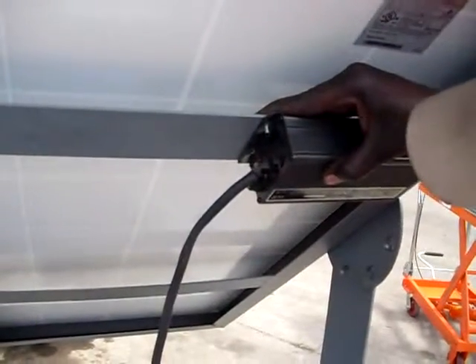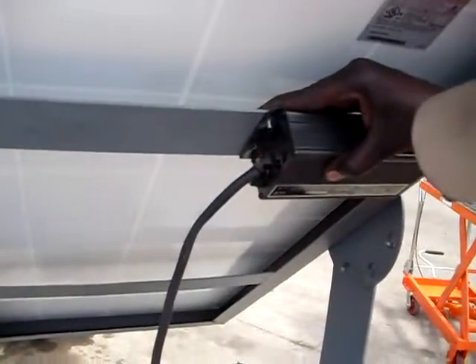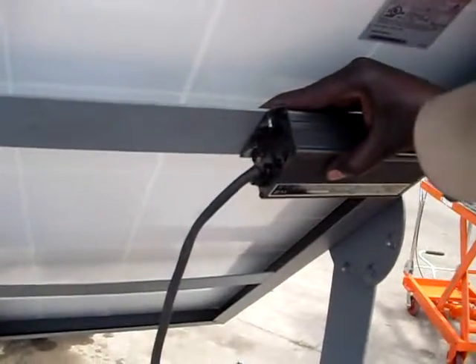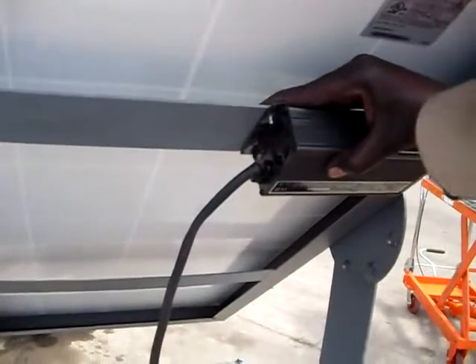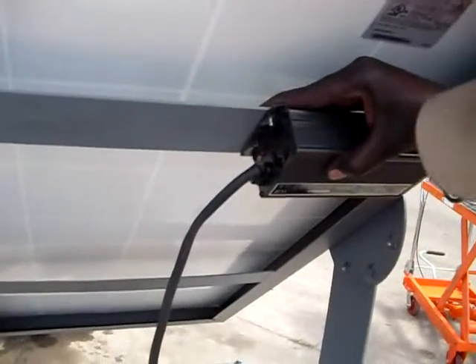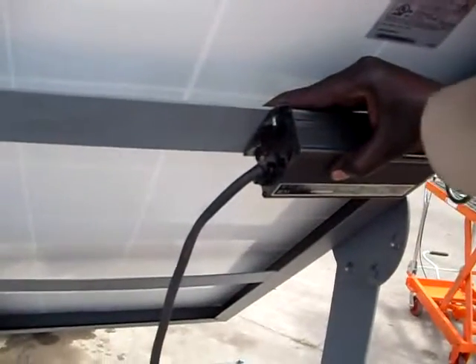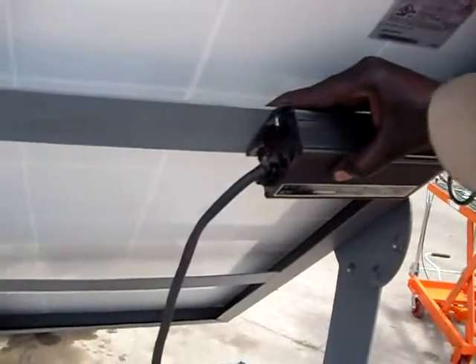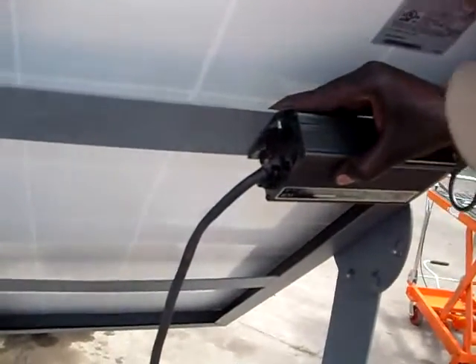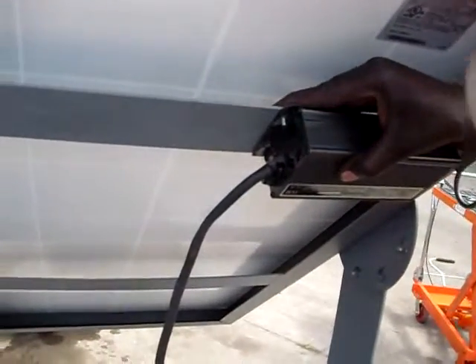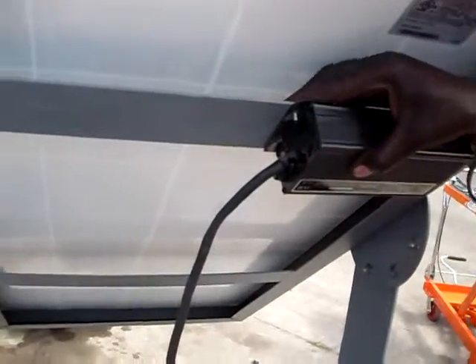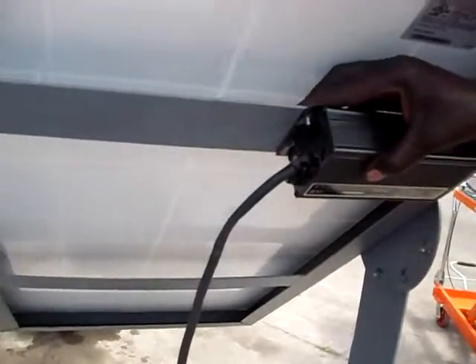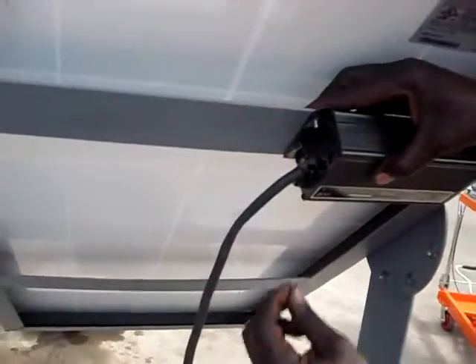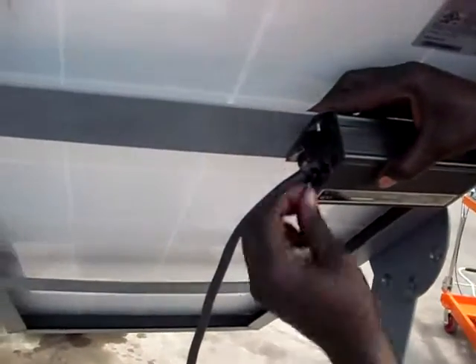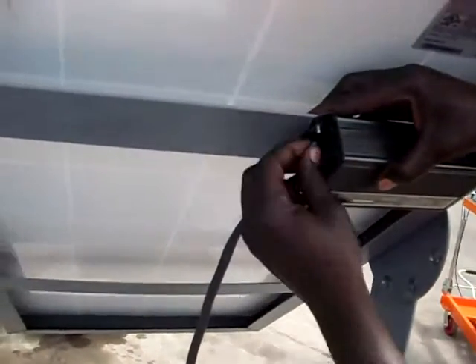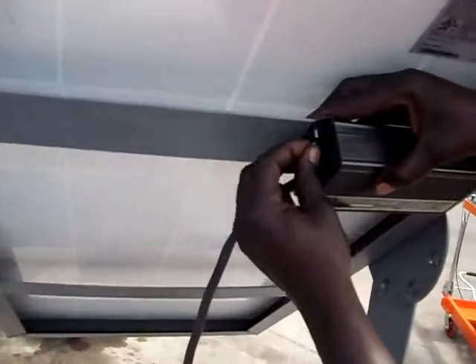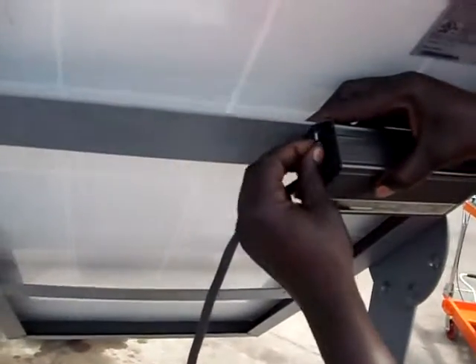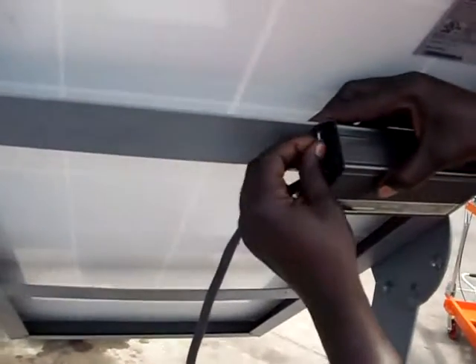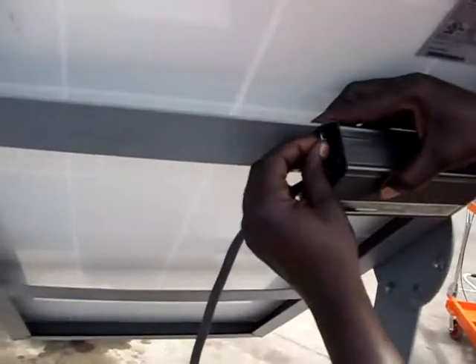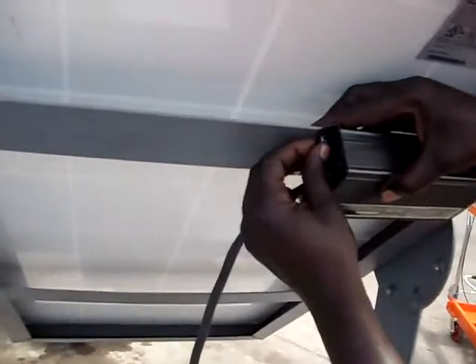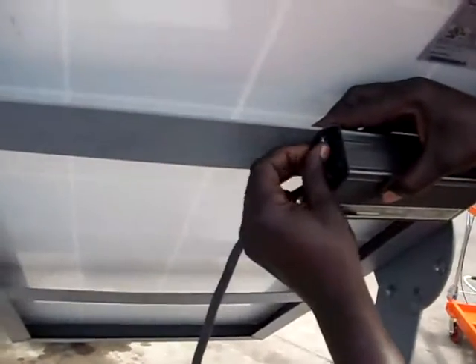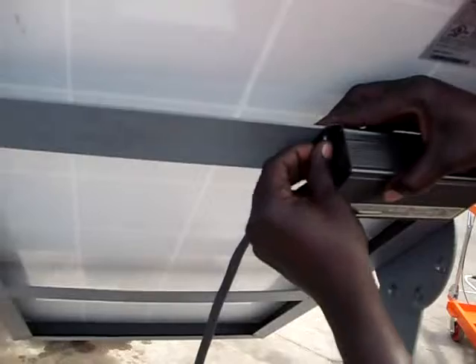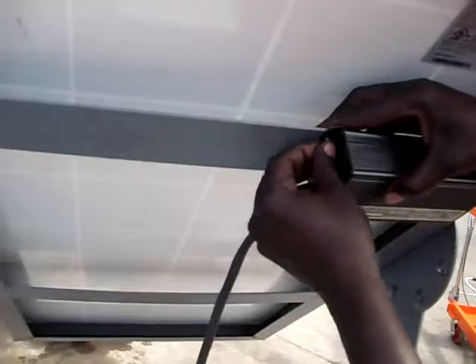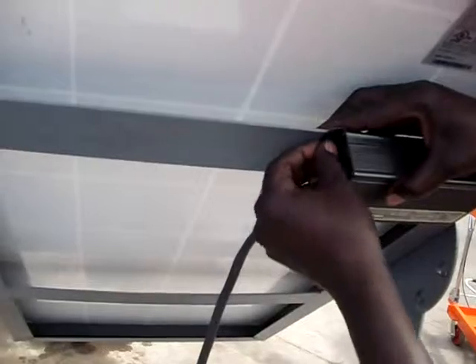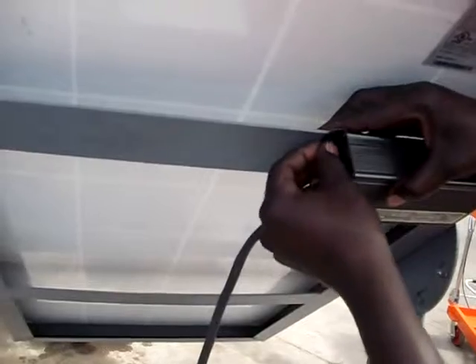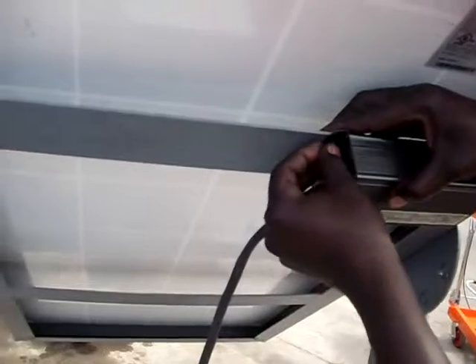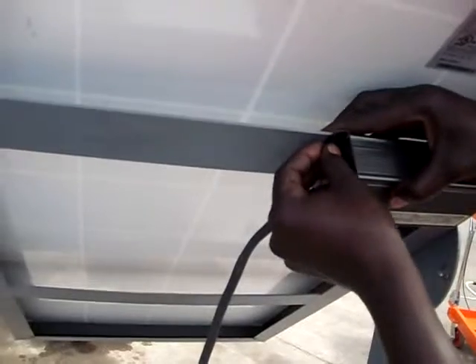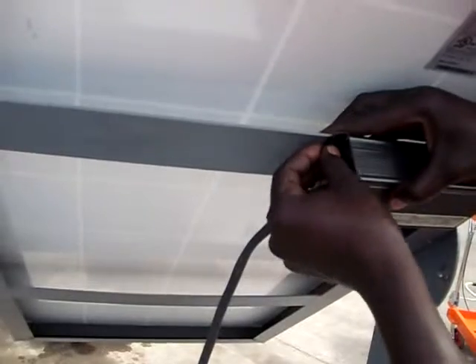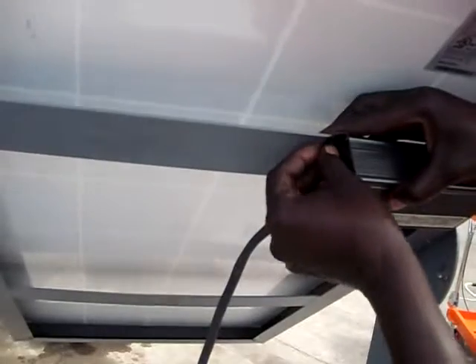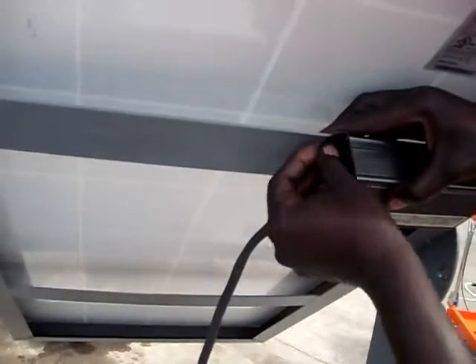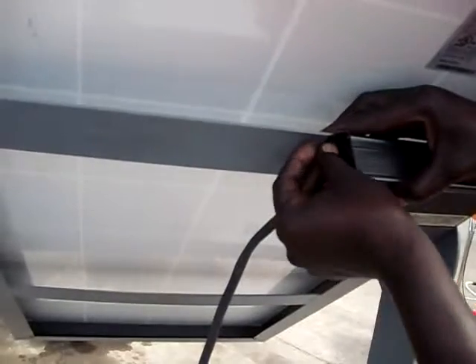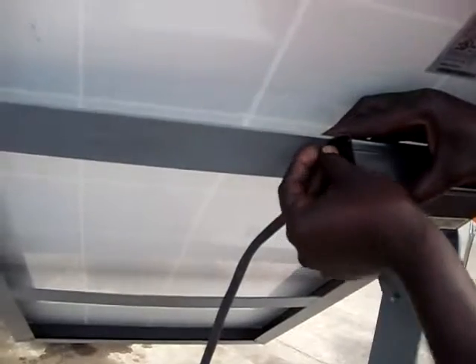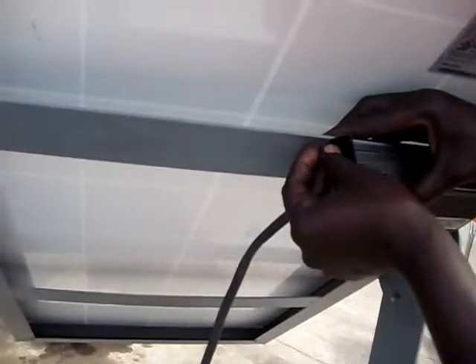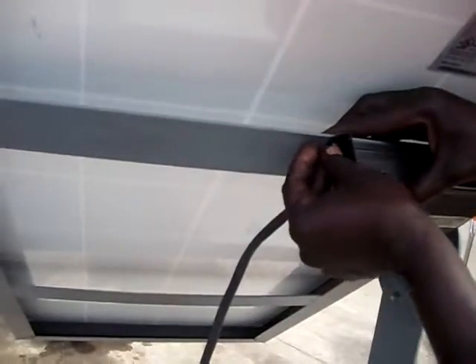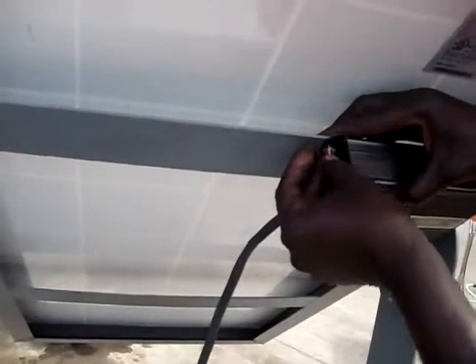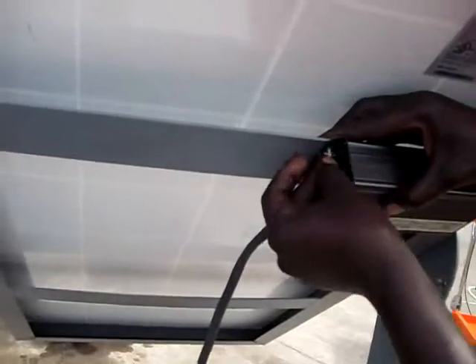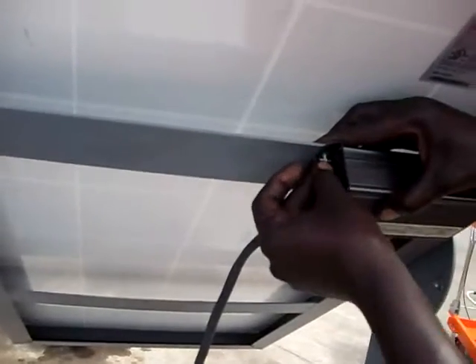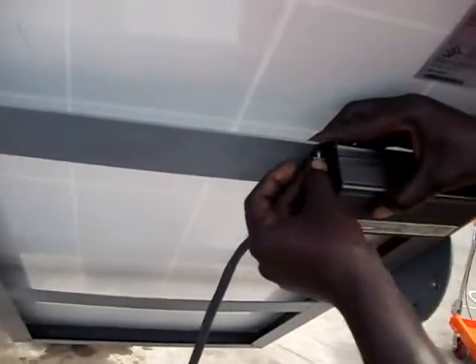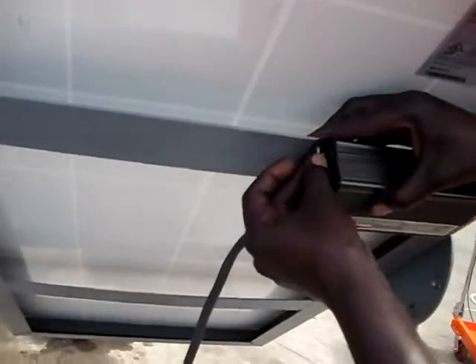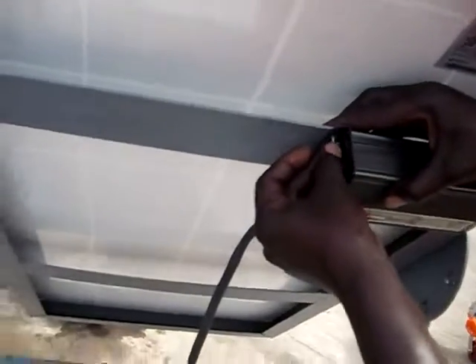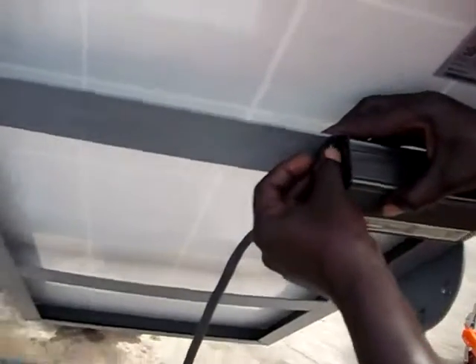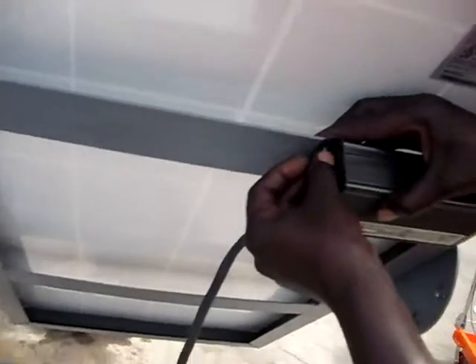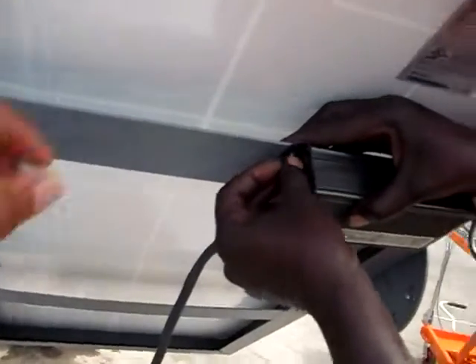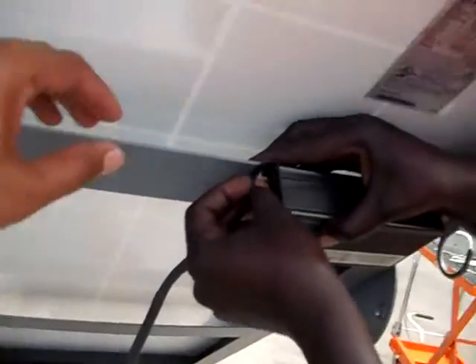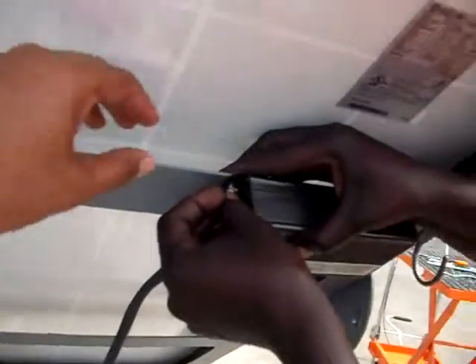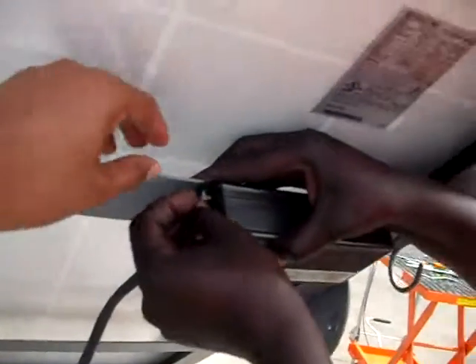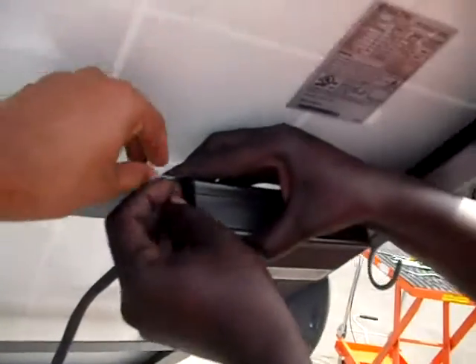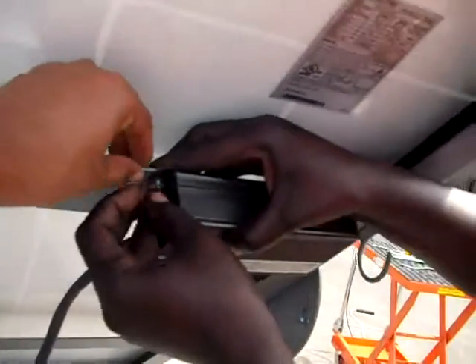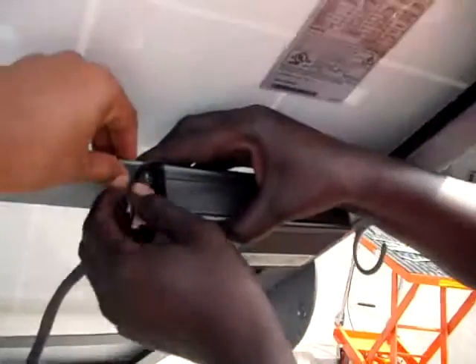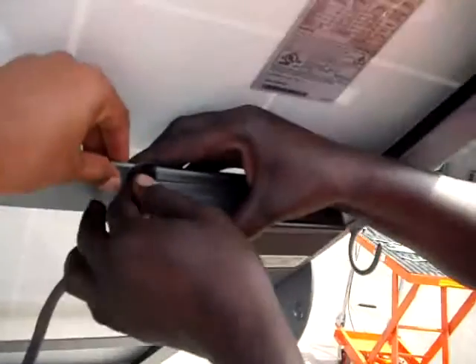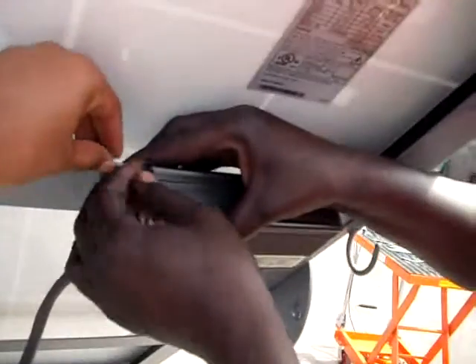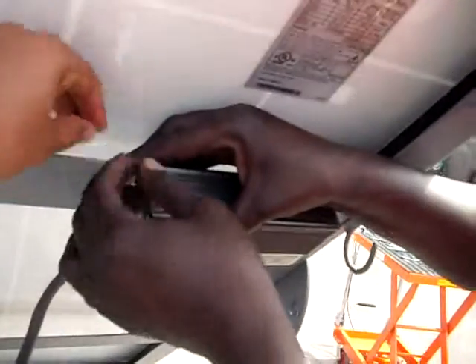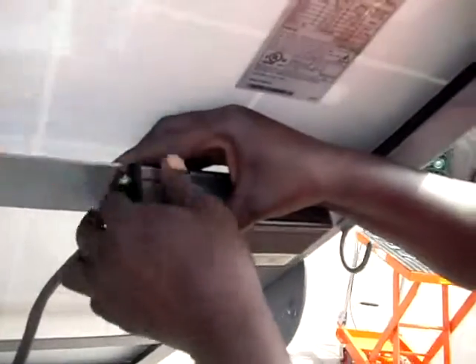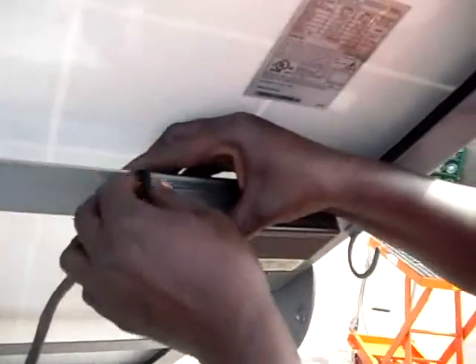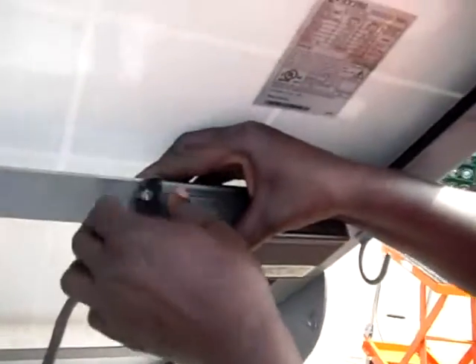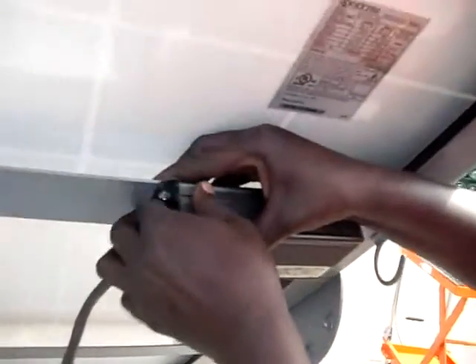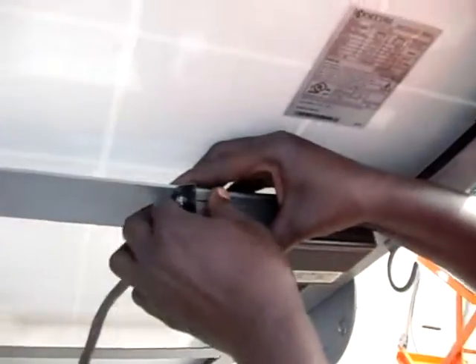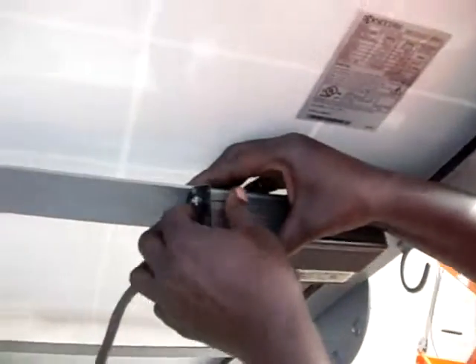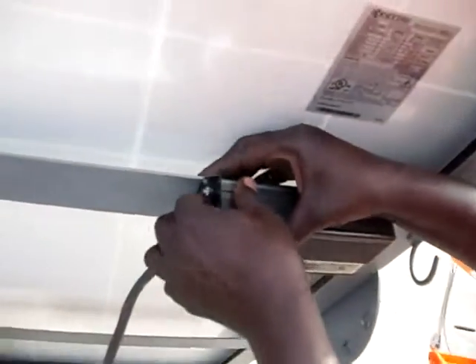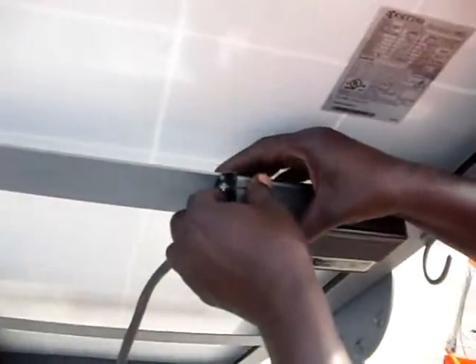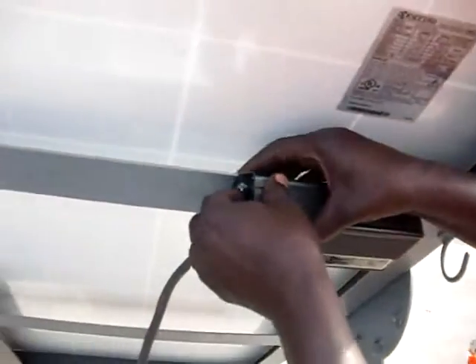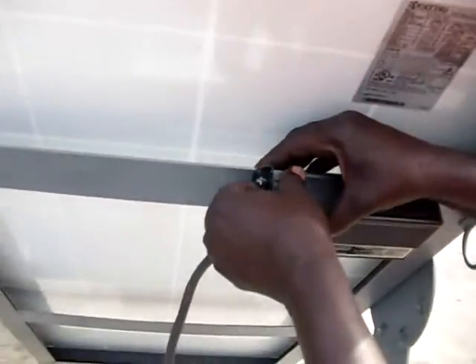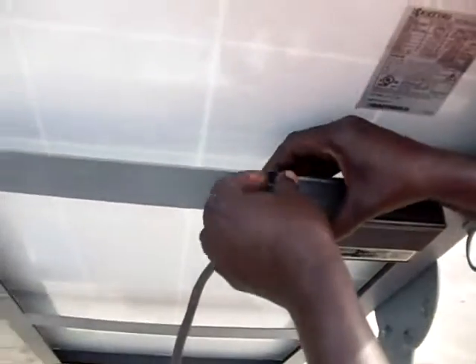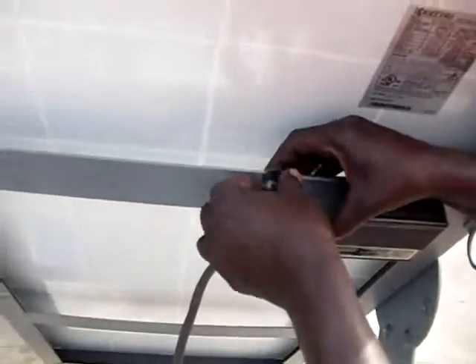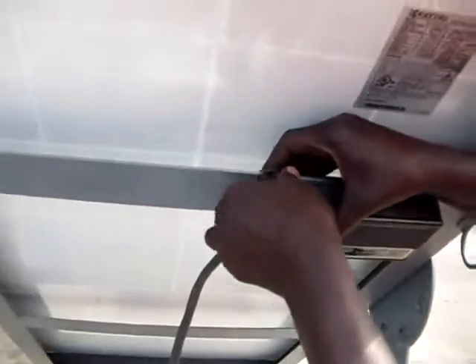It's just that simple. Like I said, this is a very easy to assemble system.